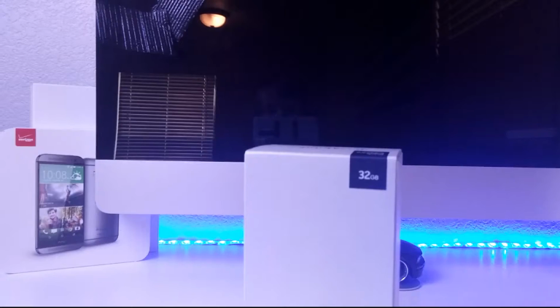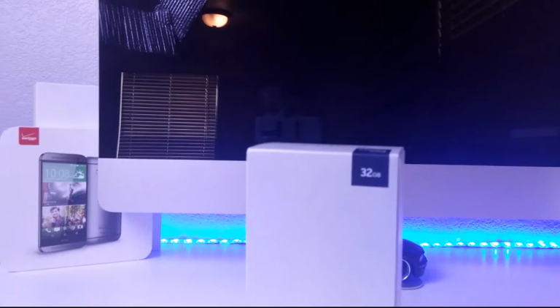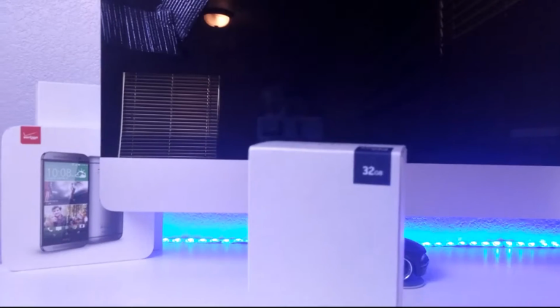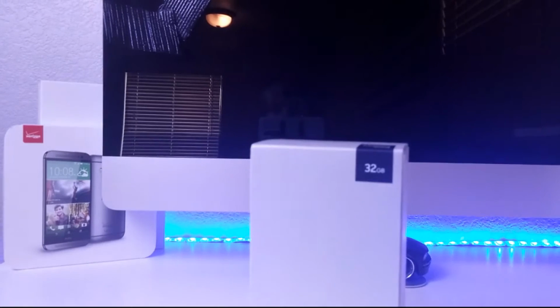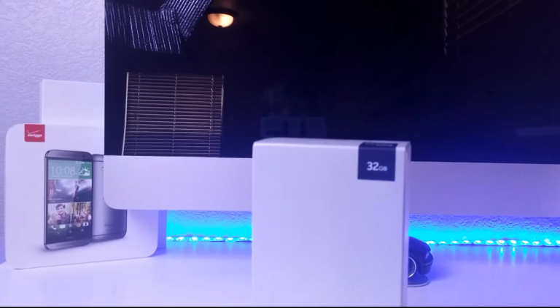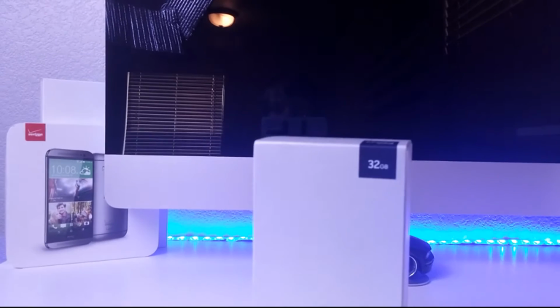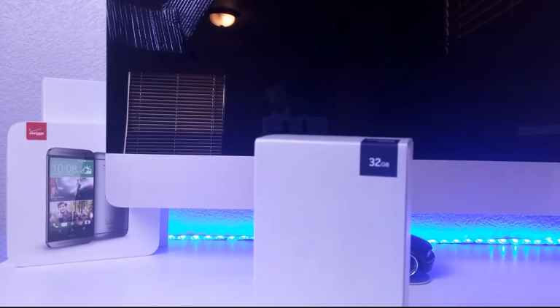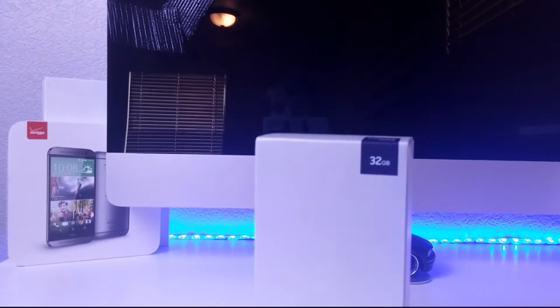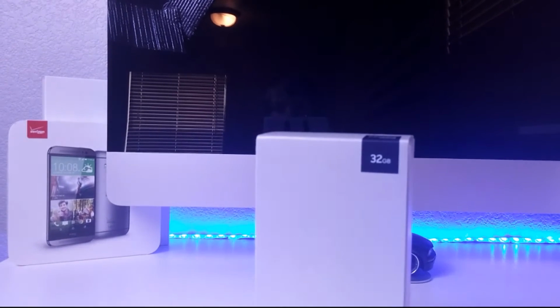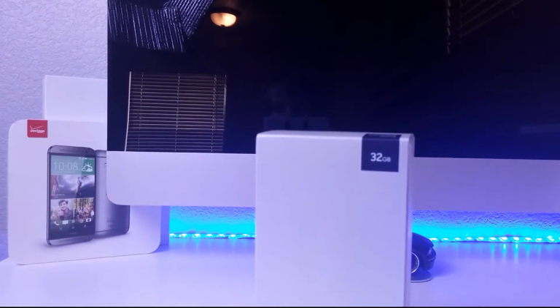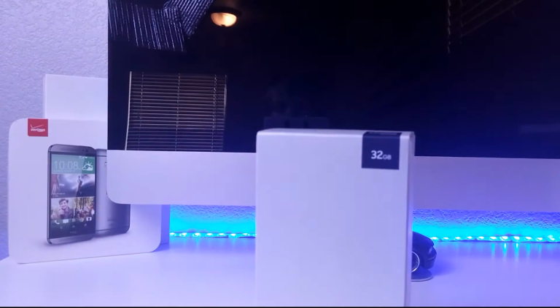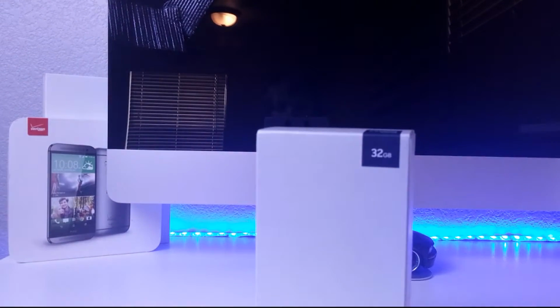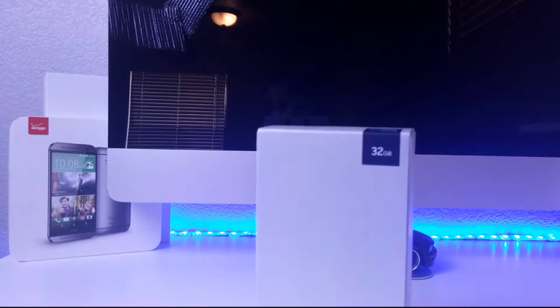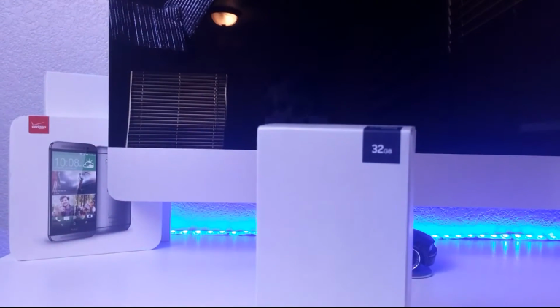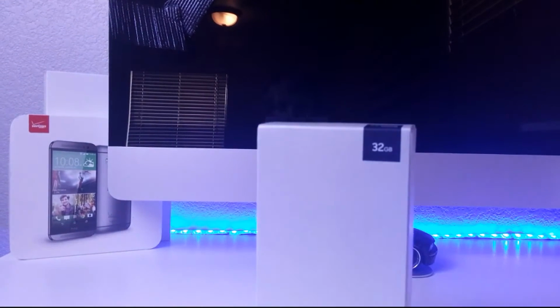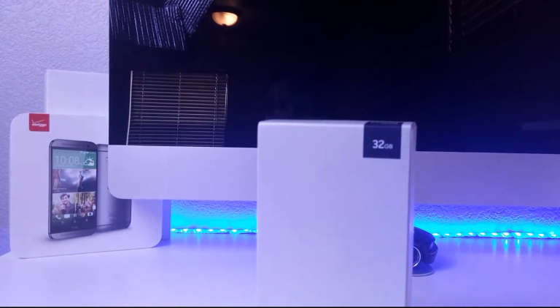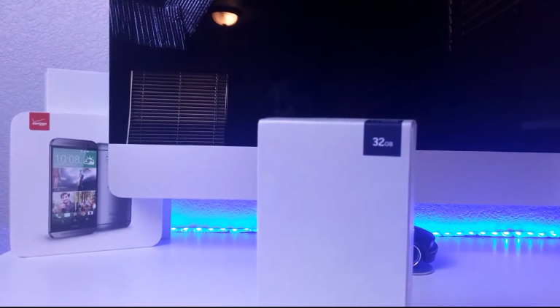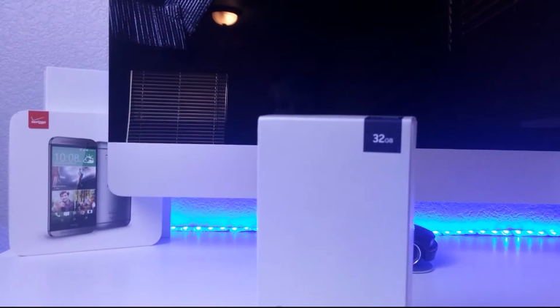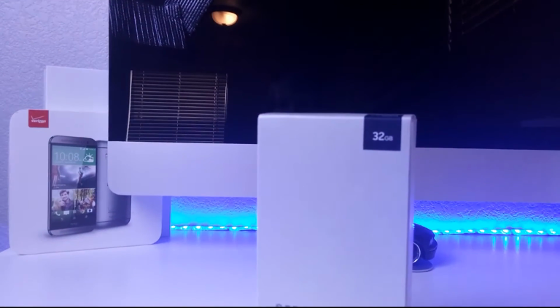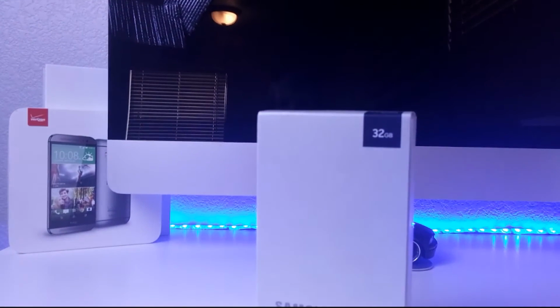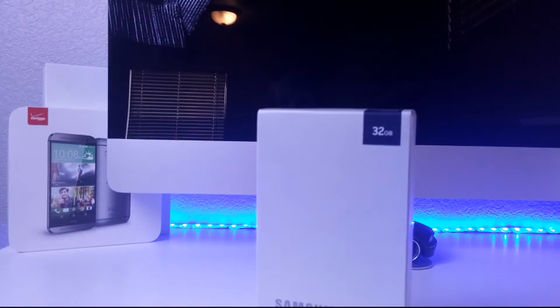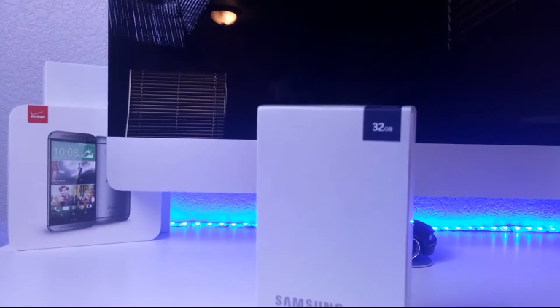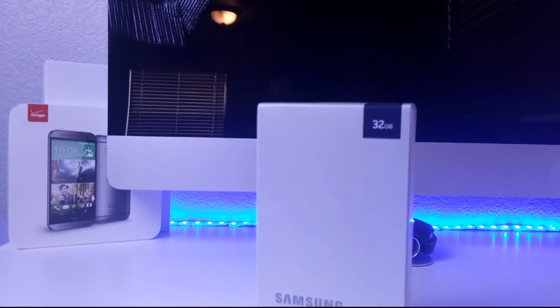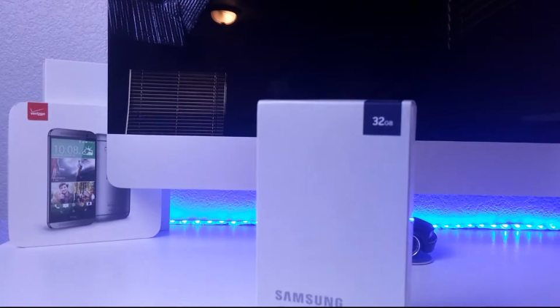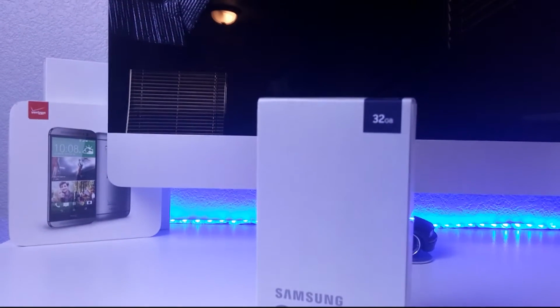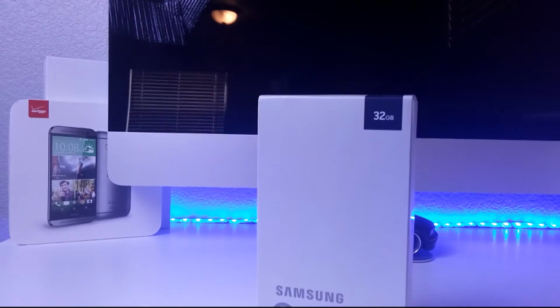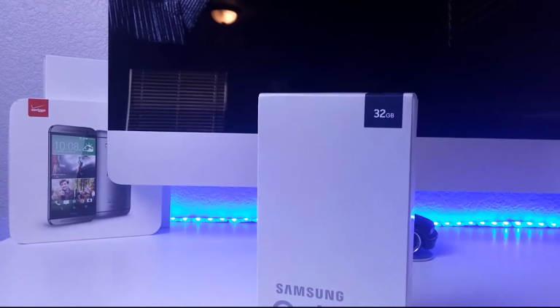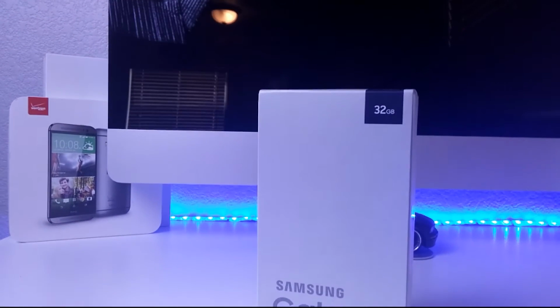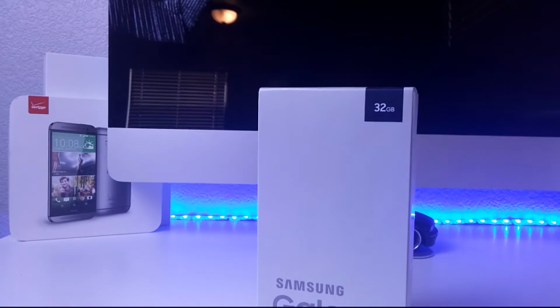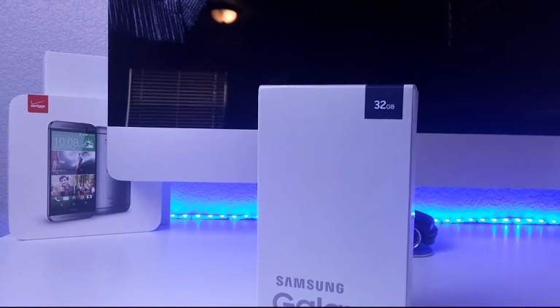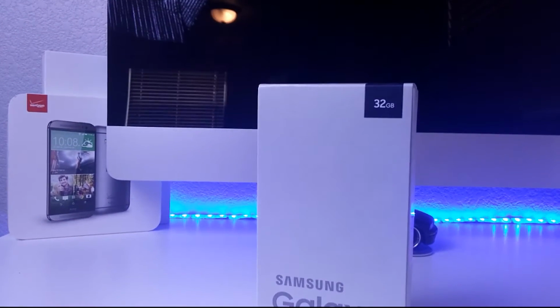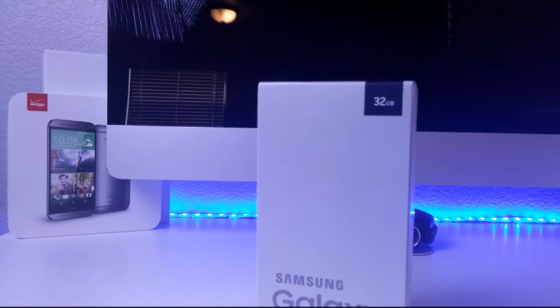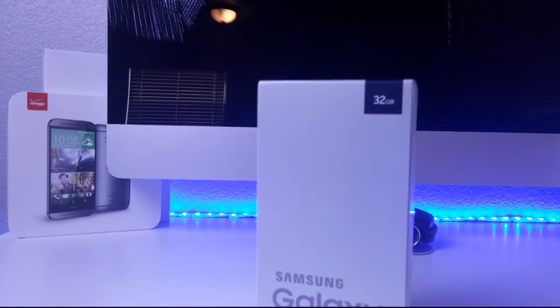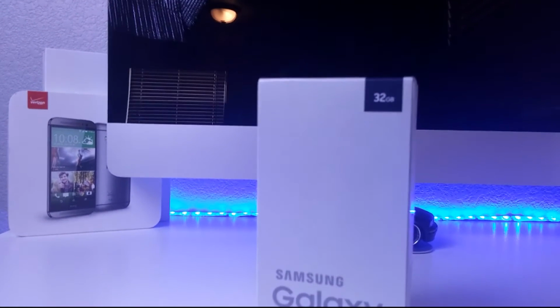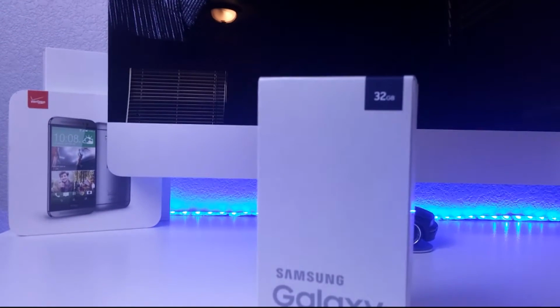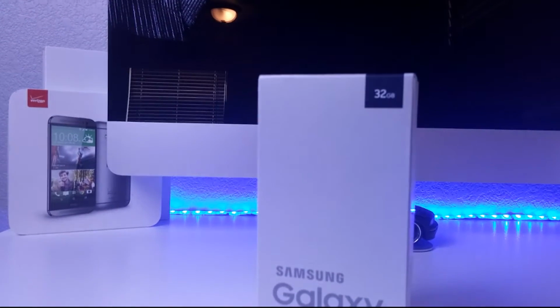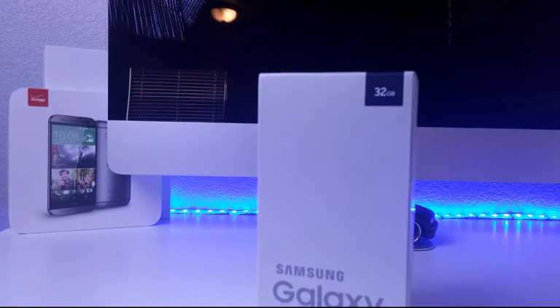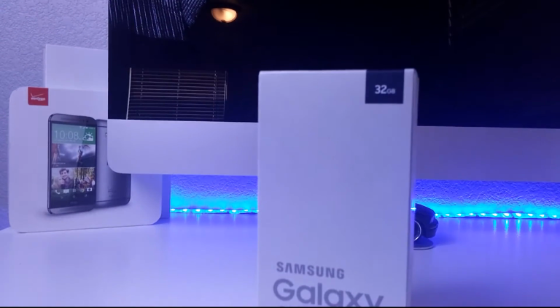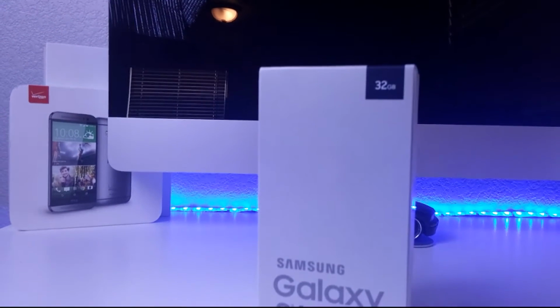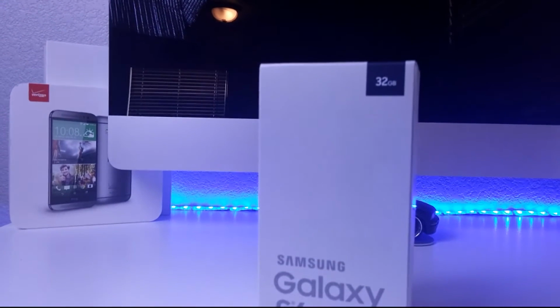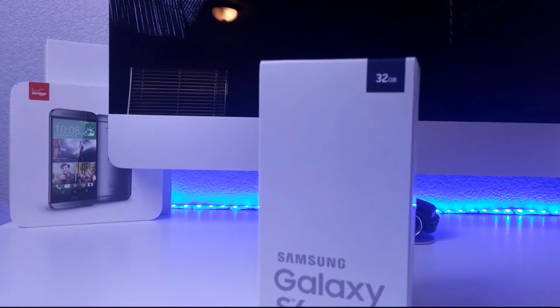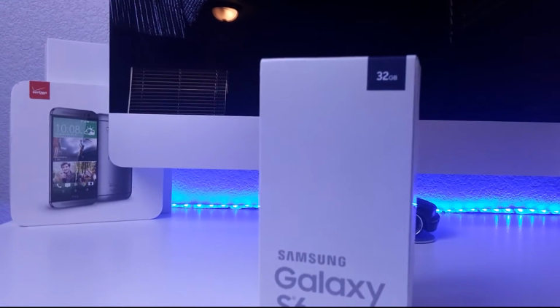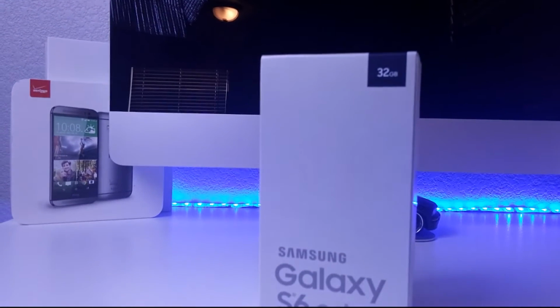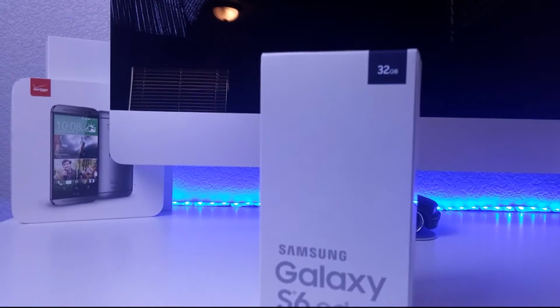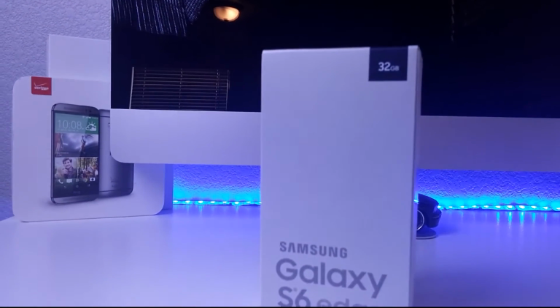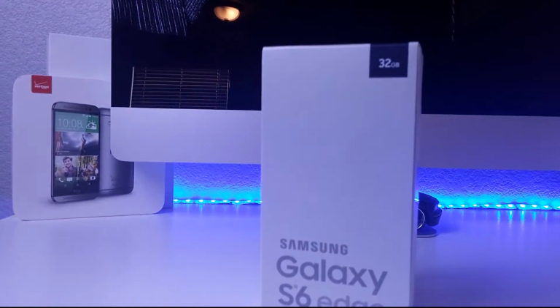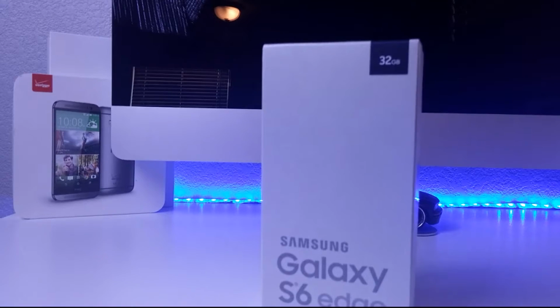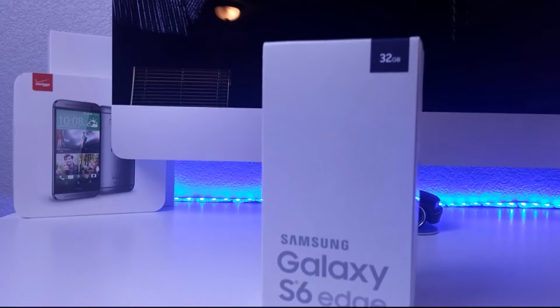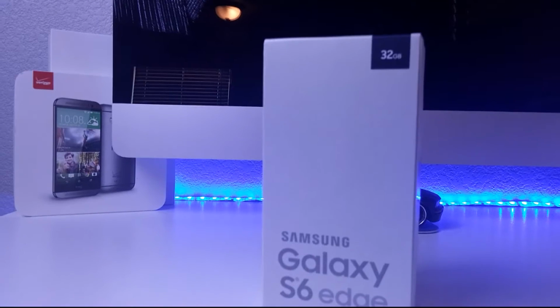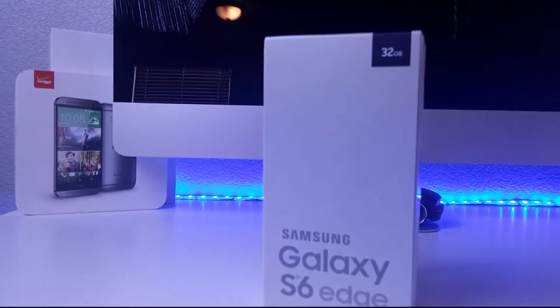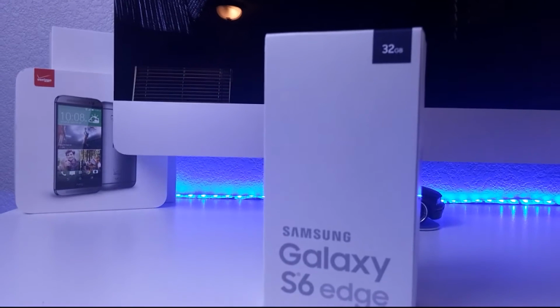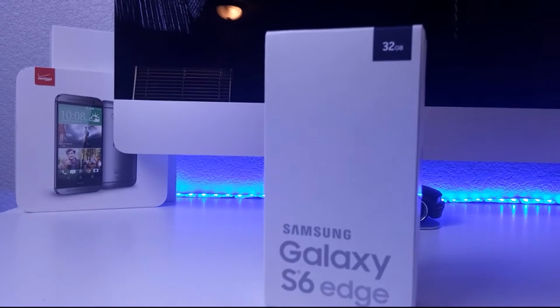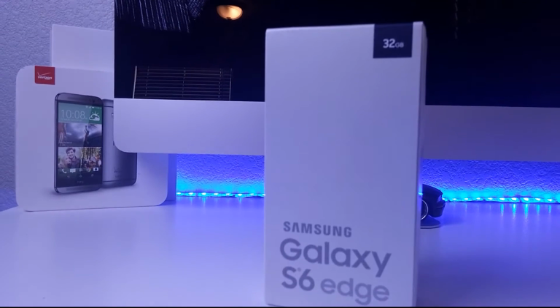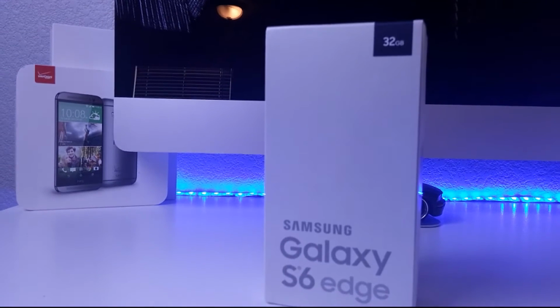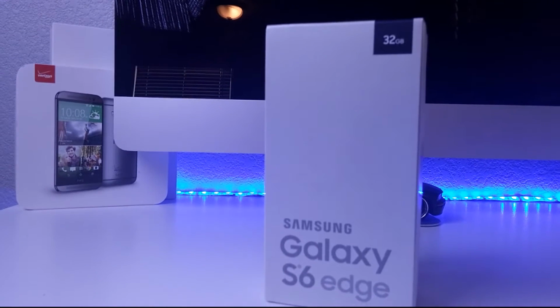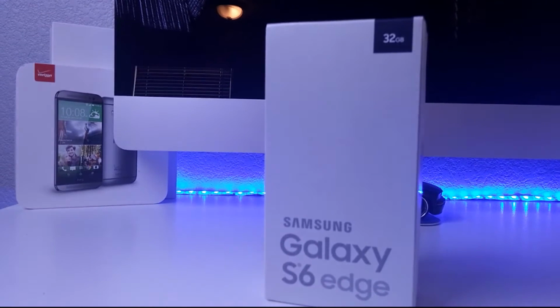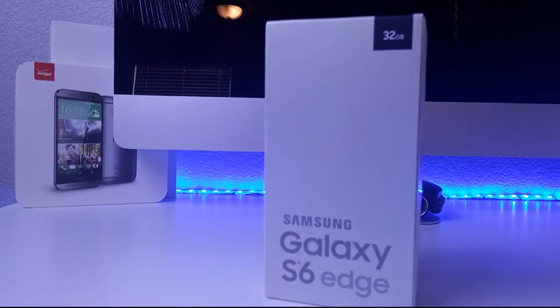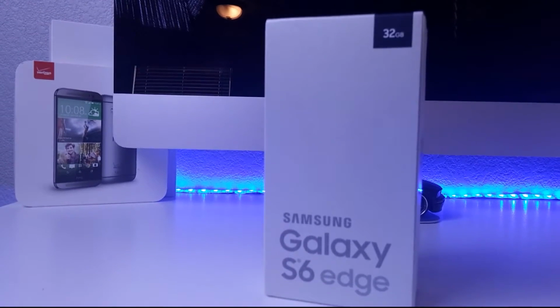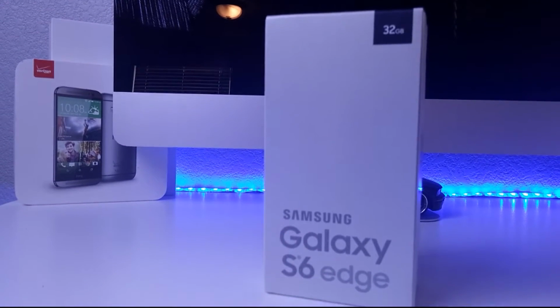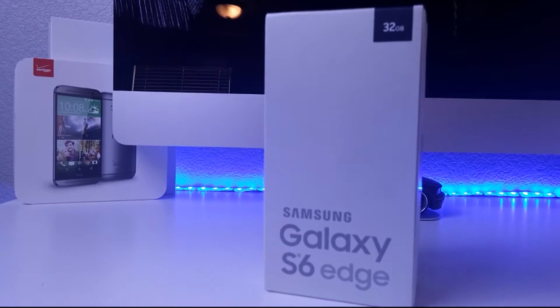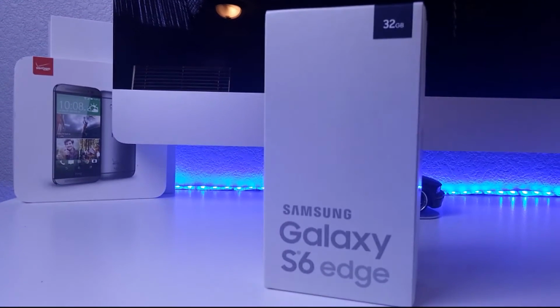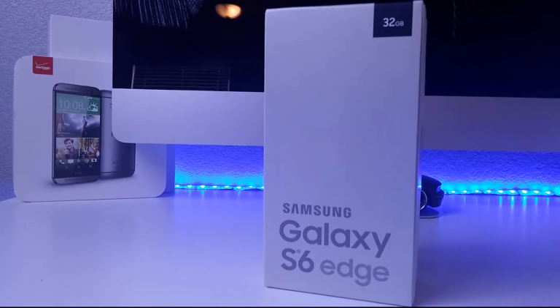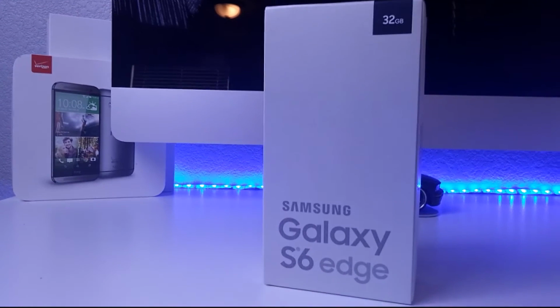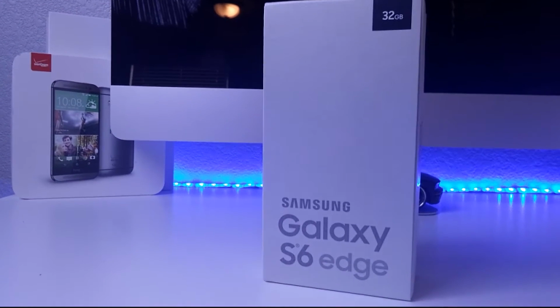Hey guys, what's going on? It's Caleb here, and in this video today I'm gonna be unboxing and giving a quick review of the Samsung Galaxy S6 Edge.